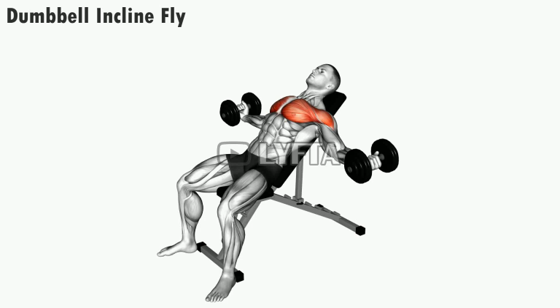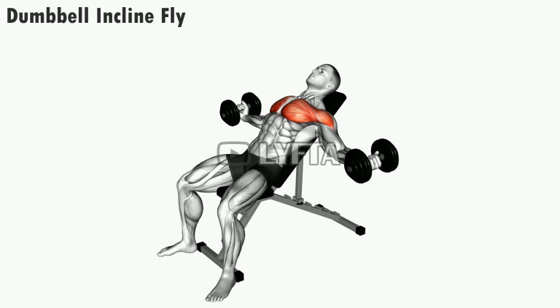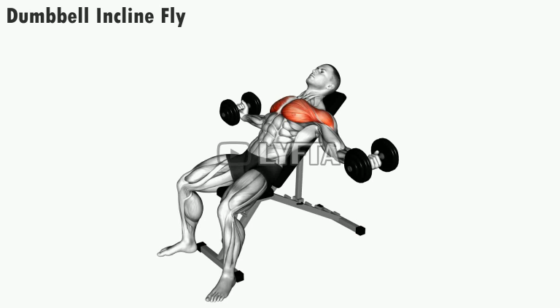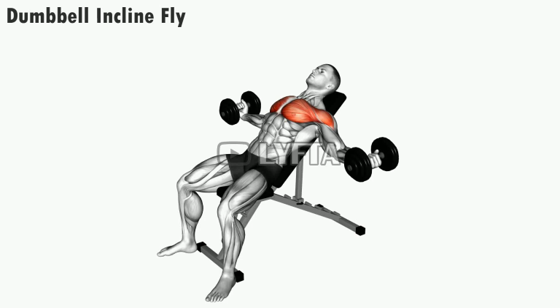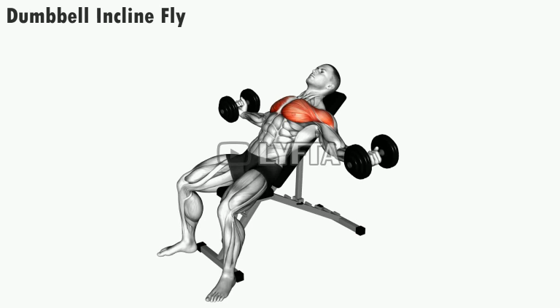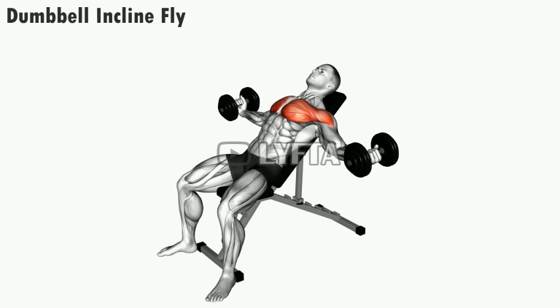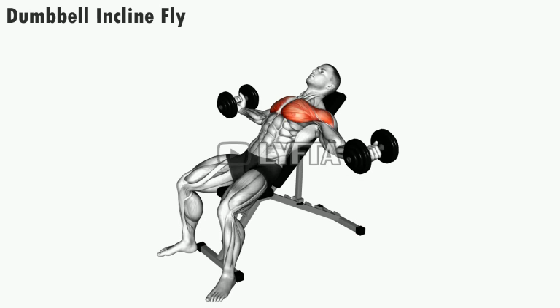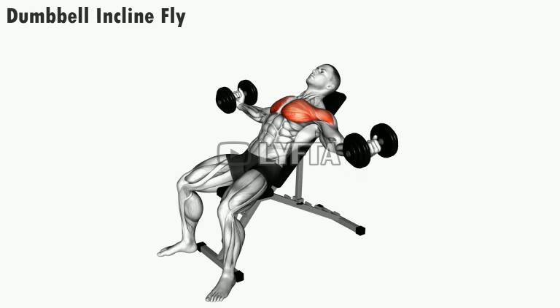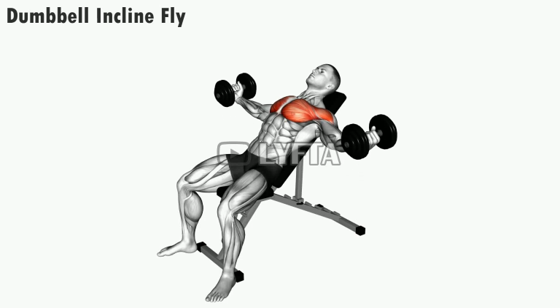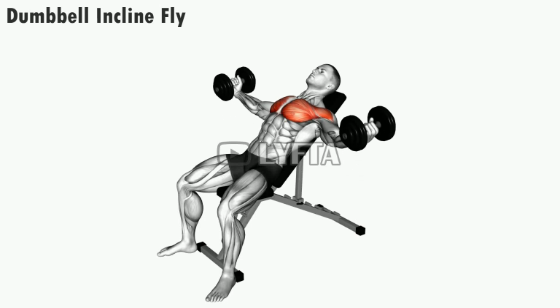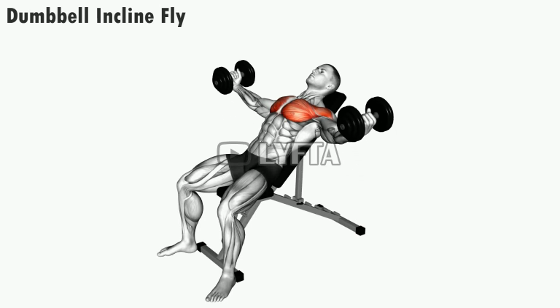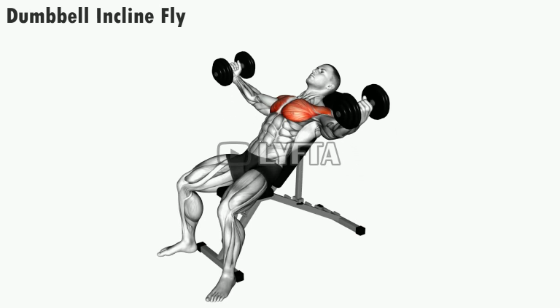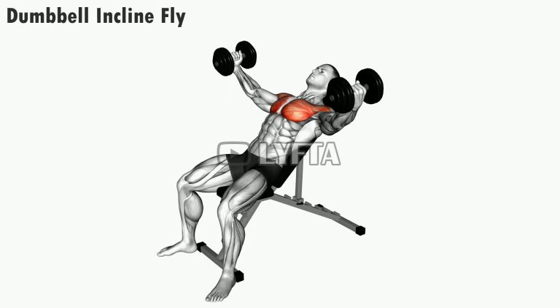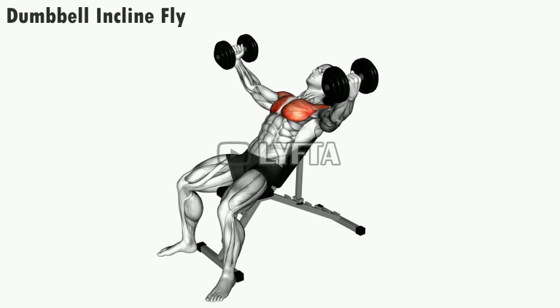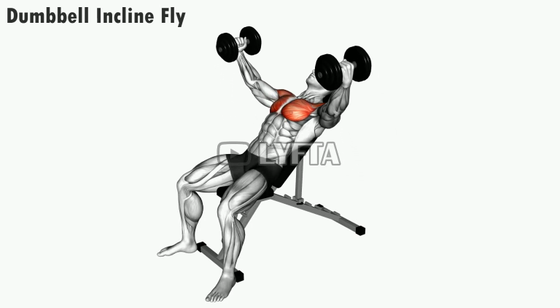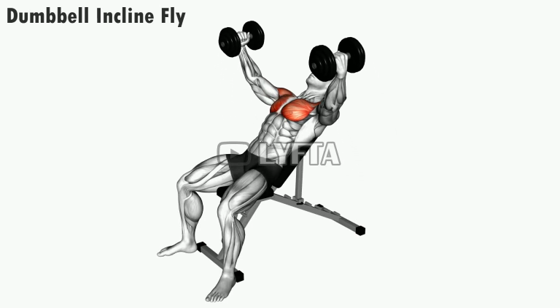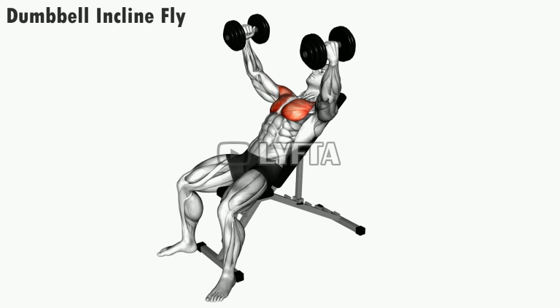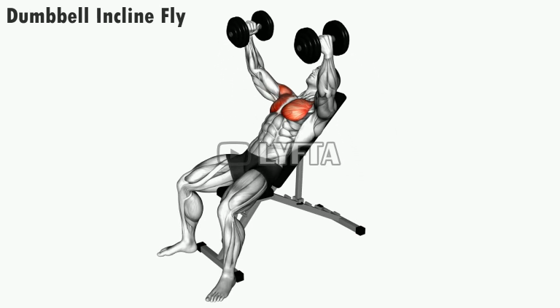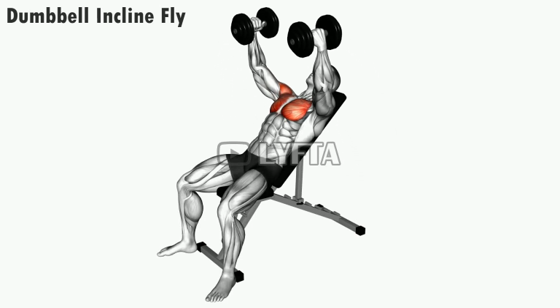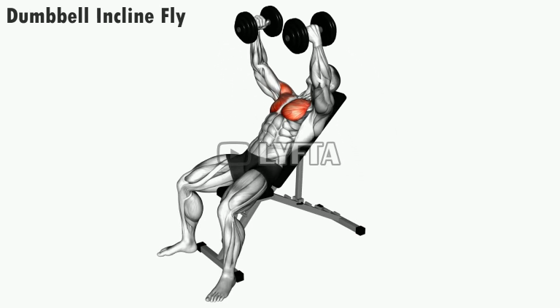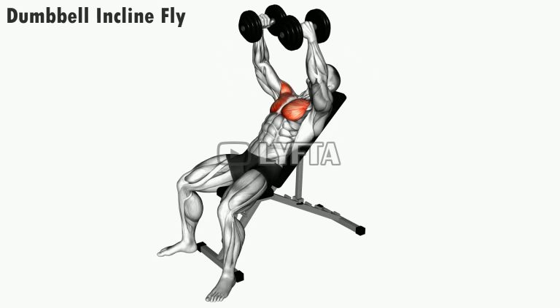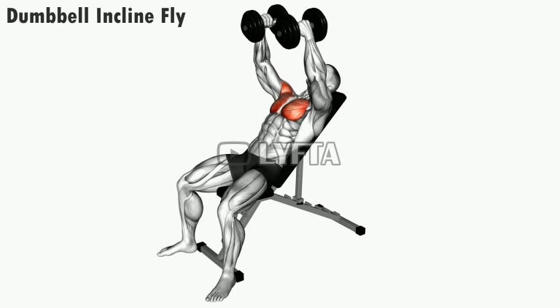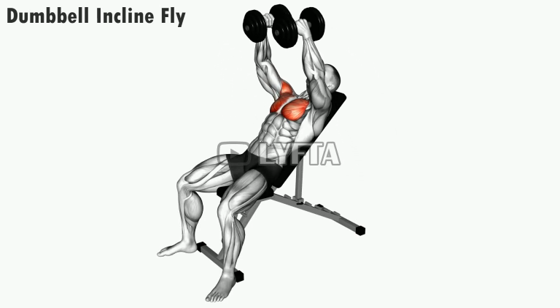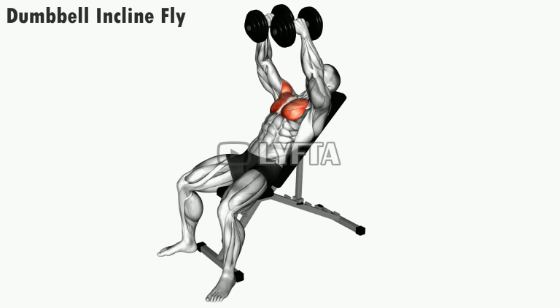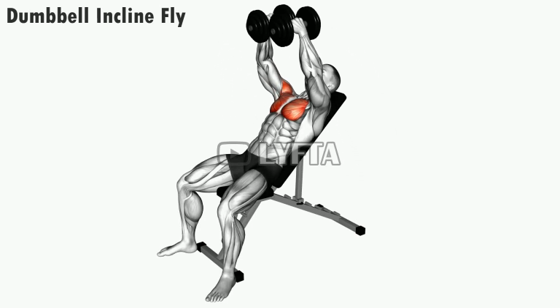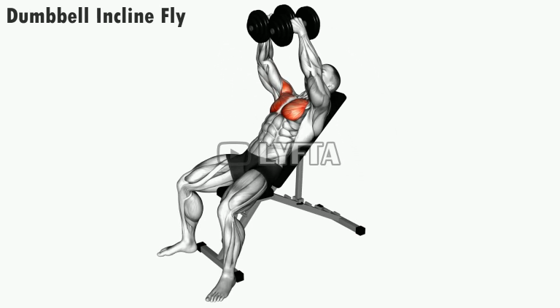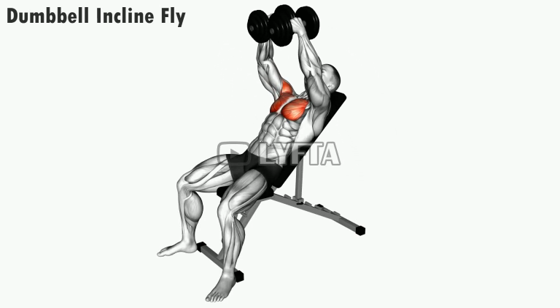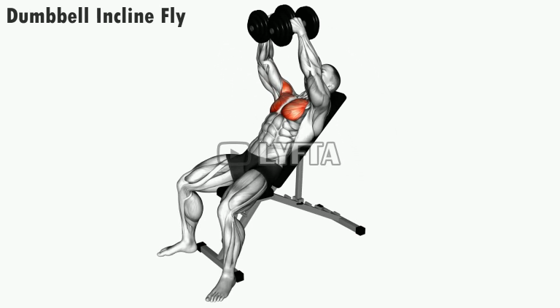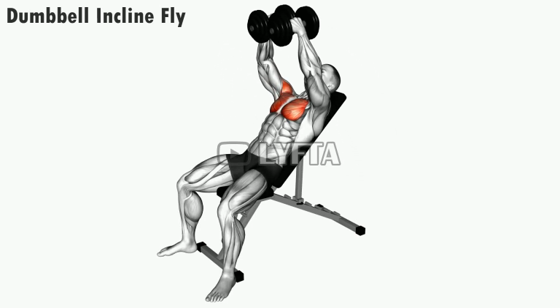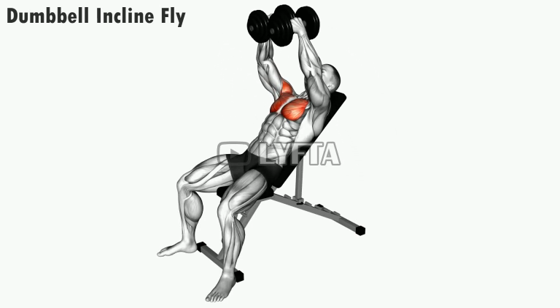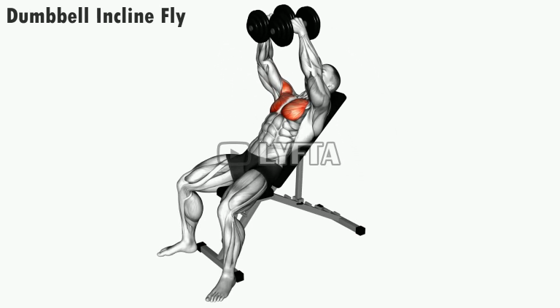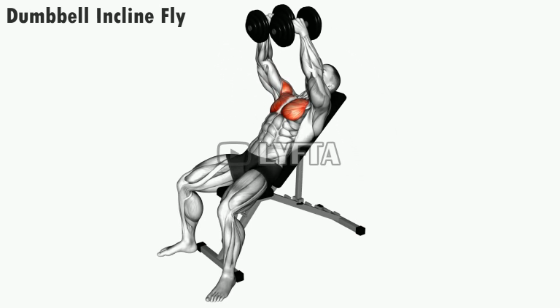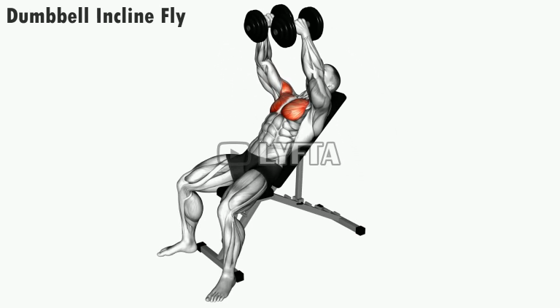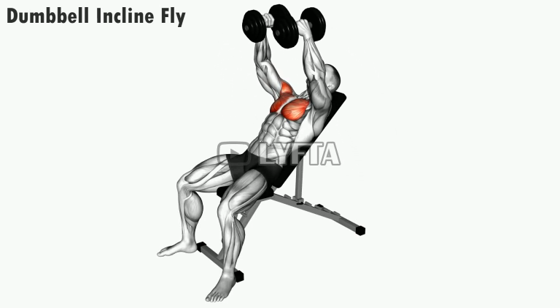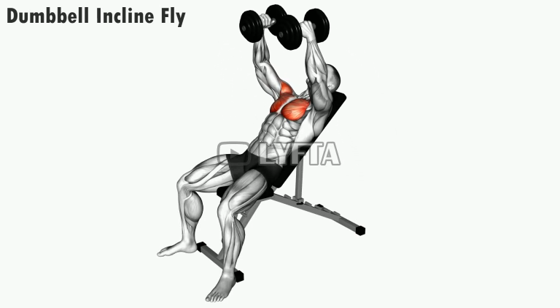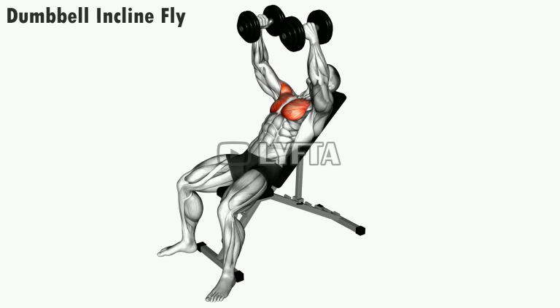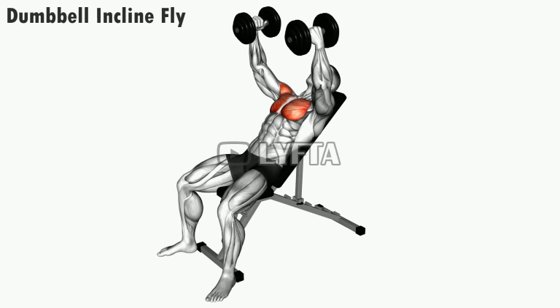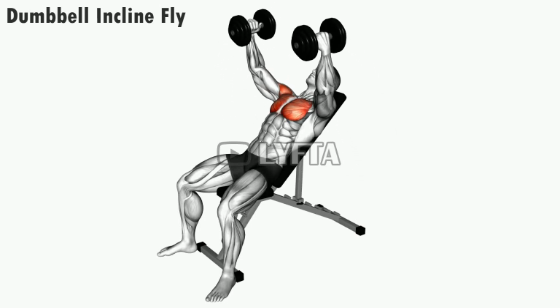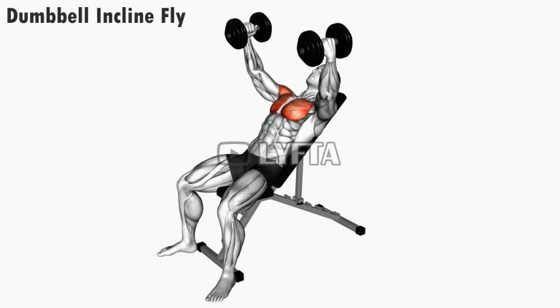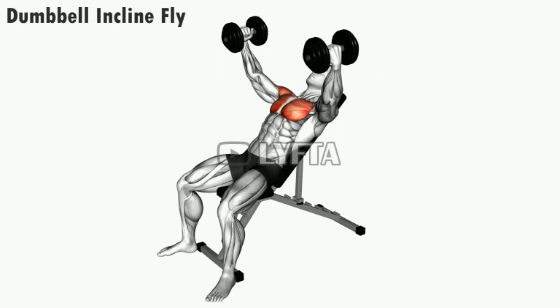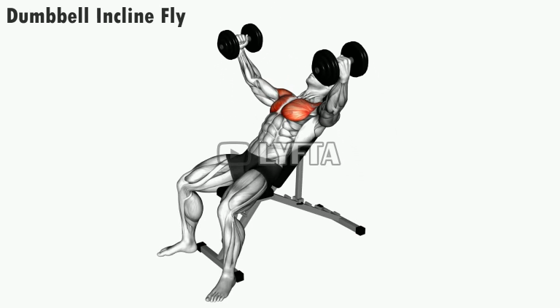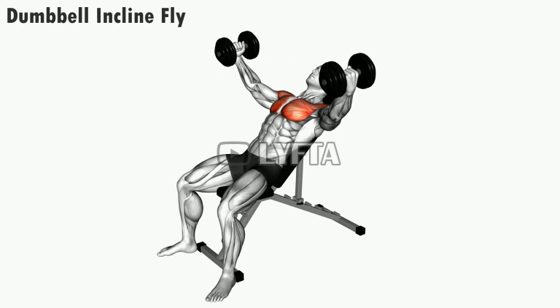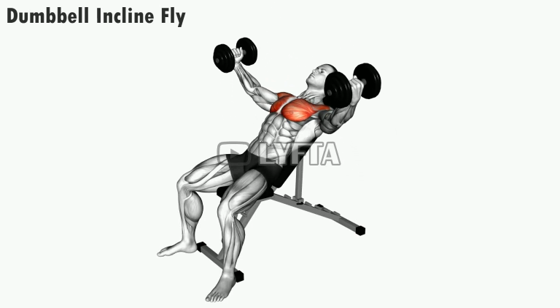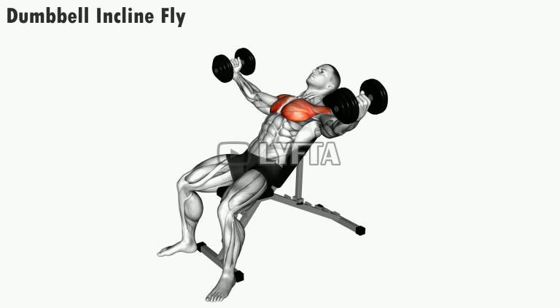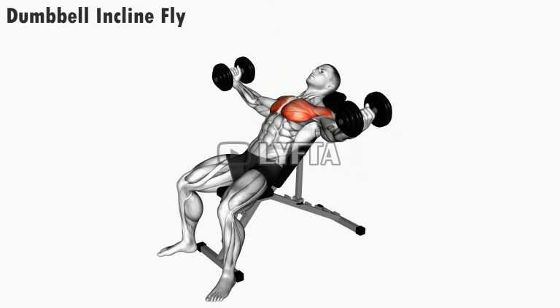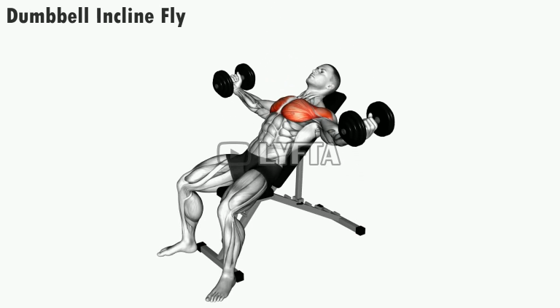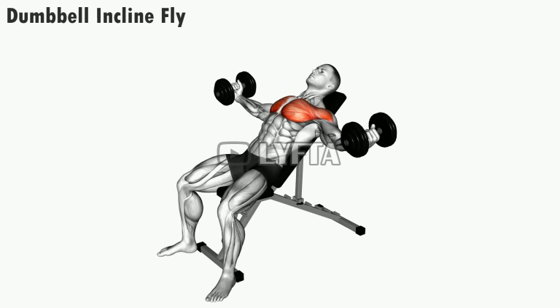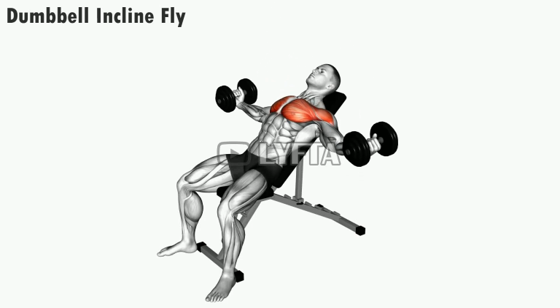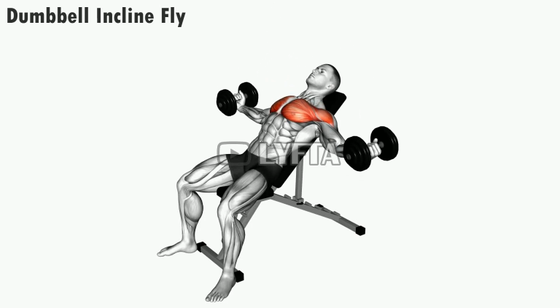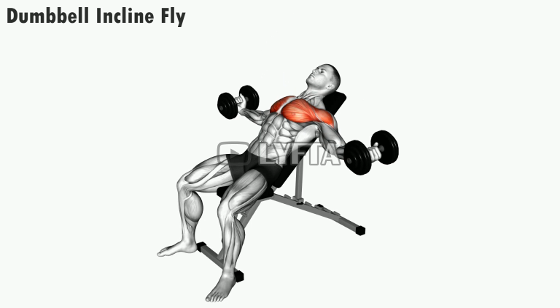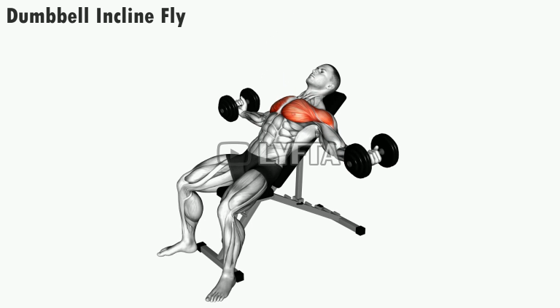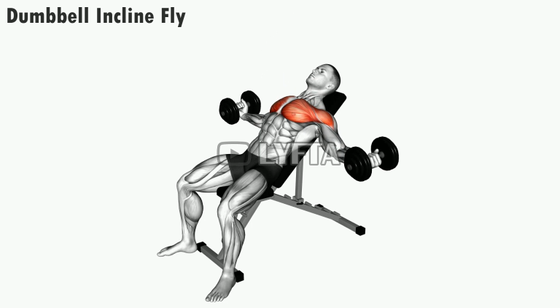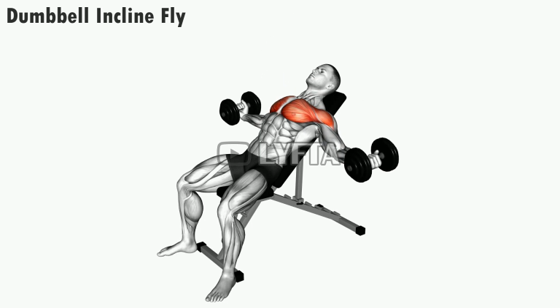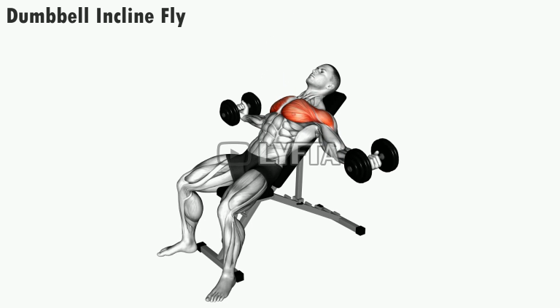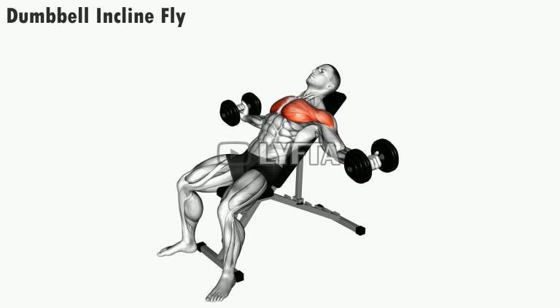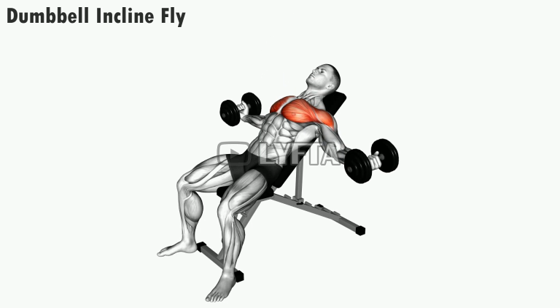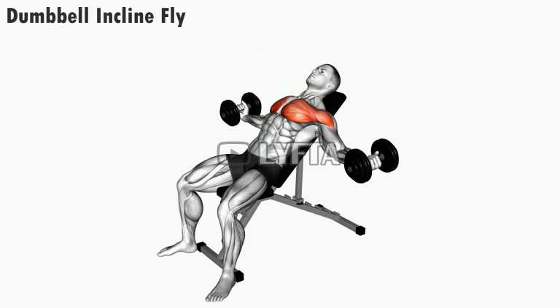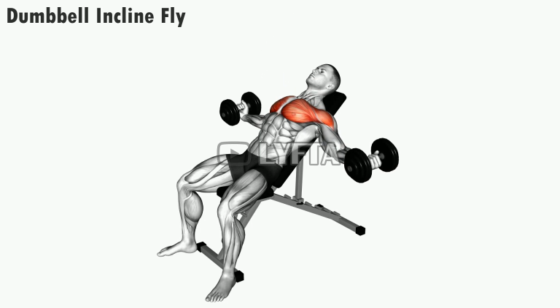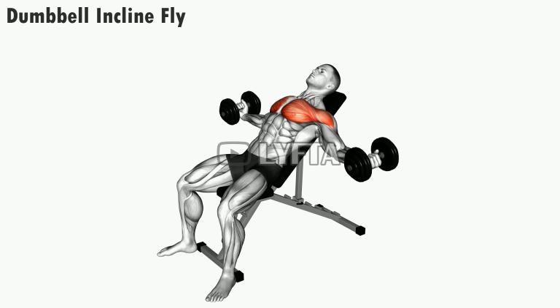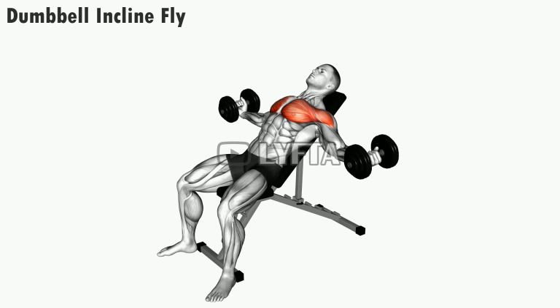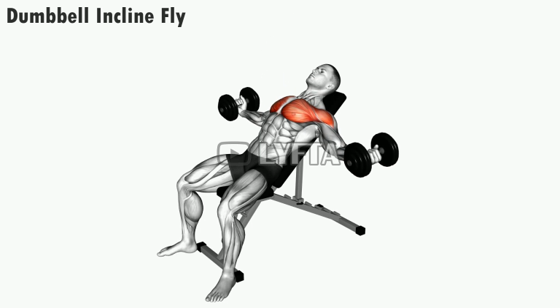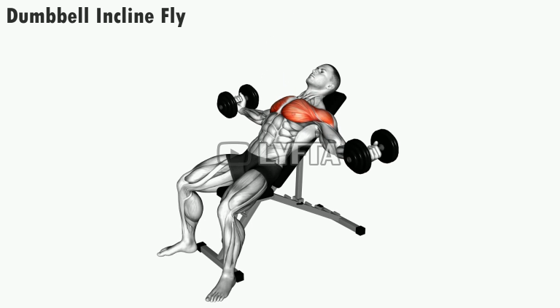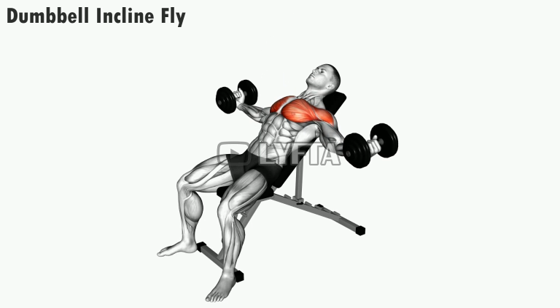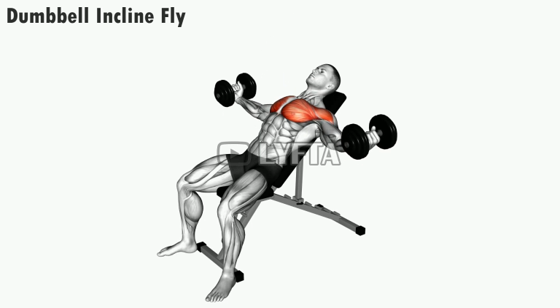The Dumbbell Incline Fly is a great chest-building exercise that promotes the development of a larger, stronger chest.